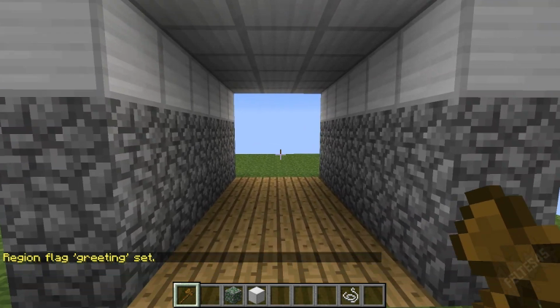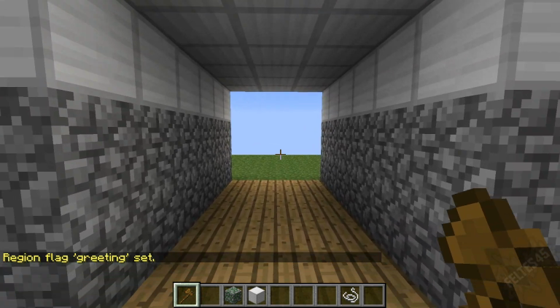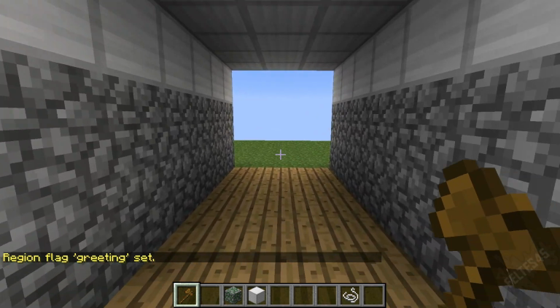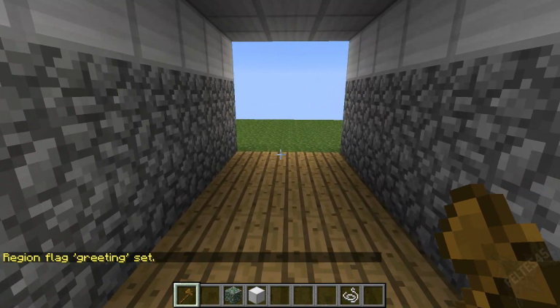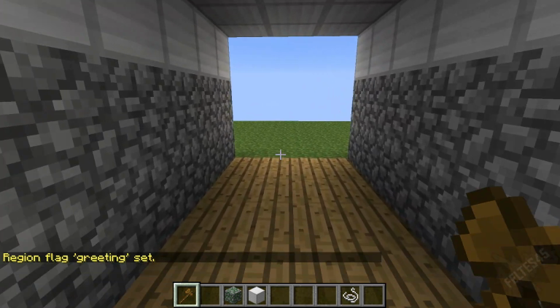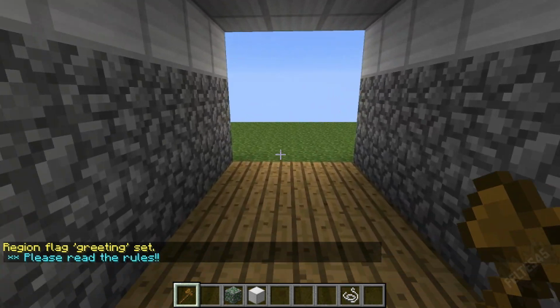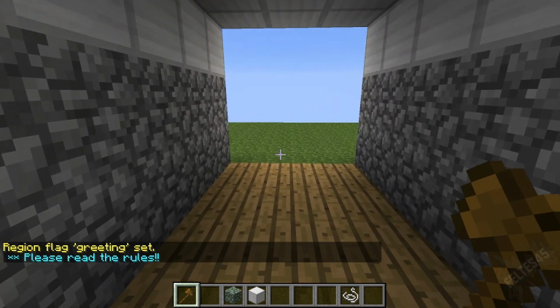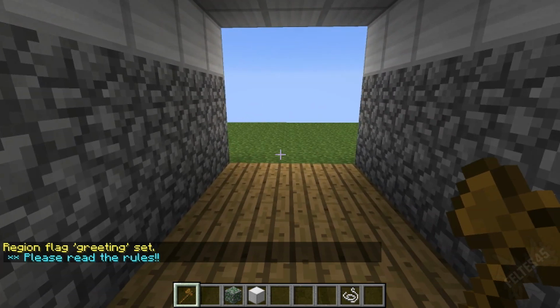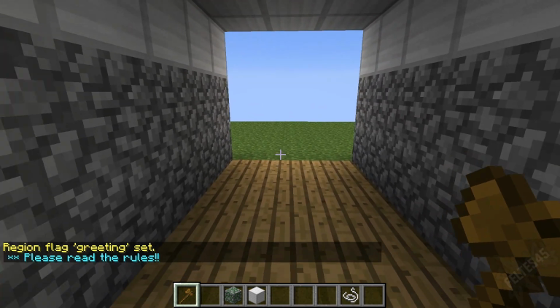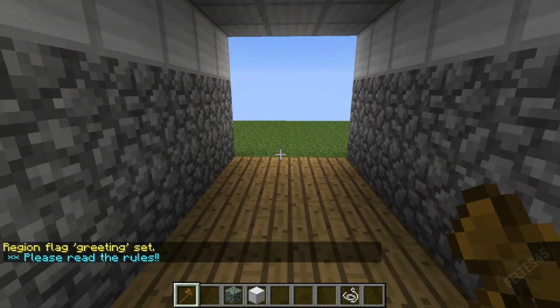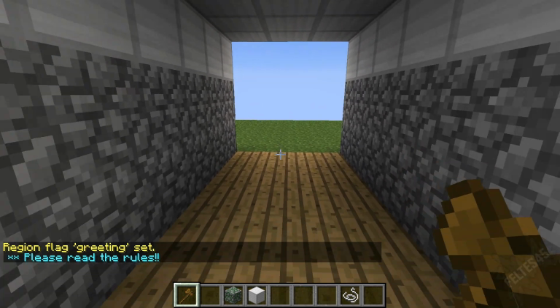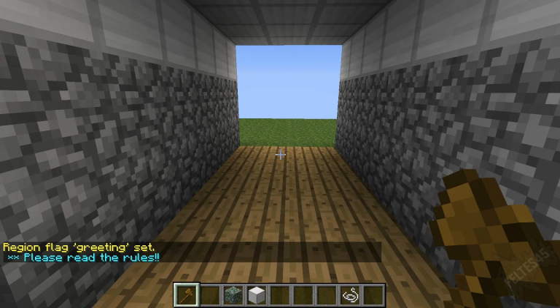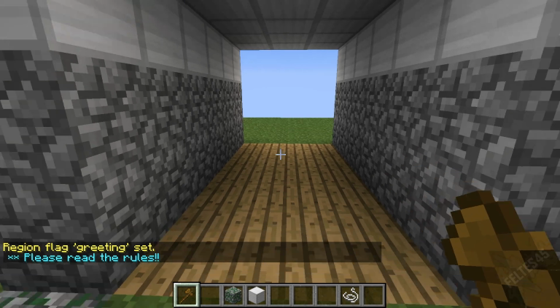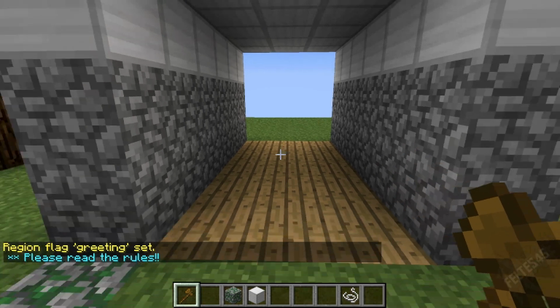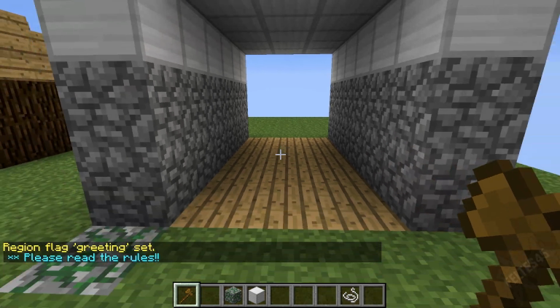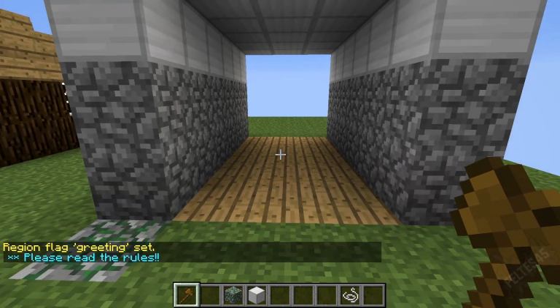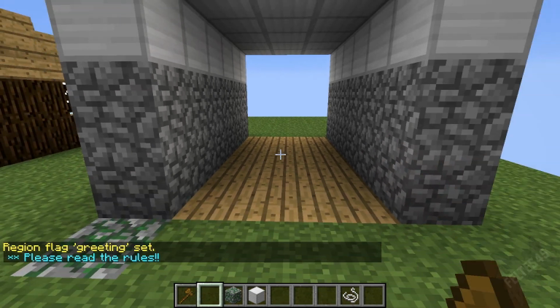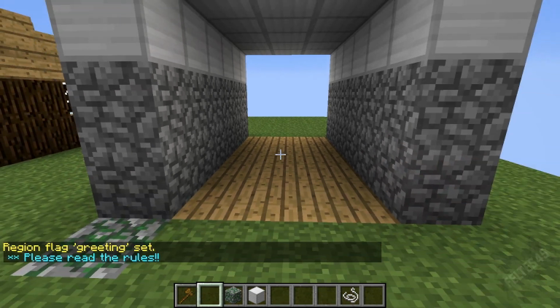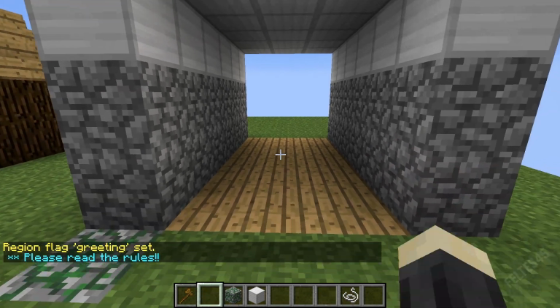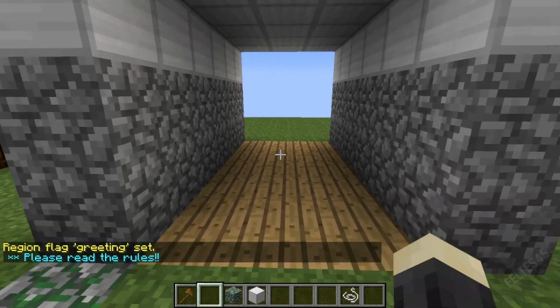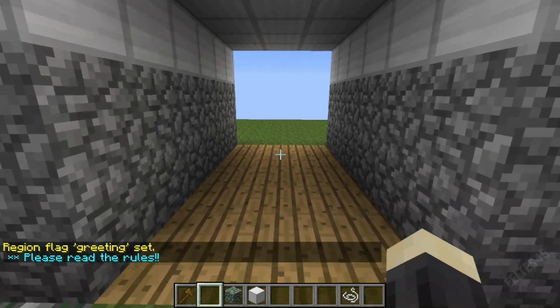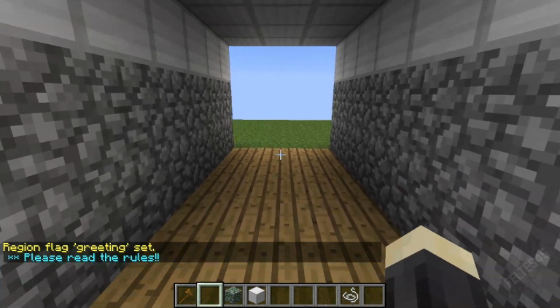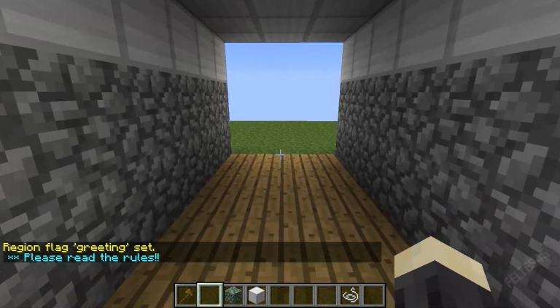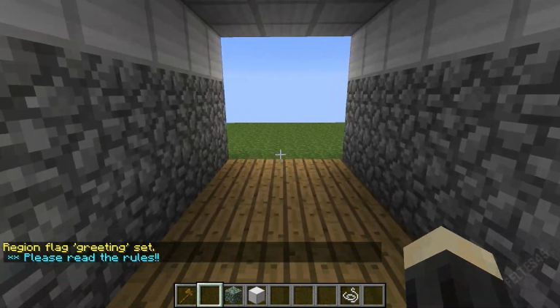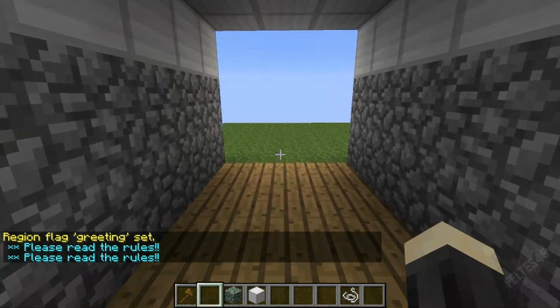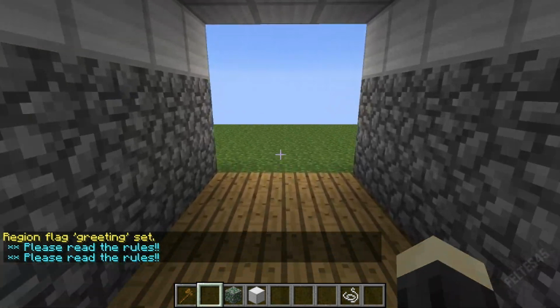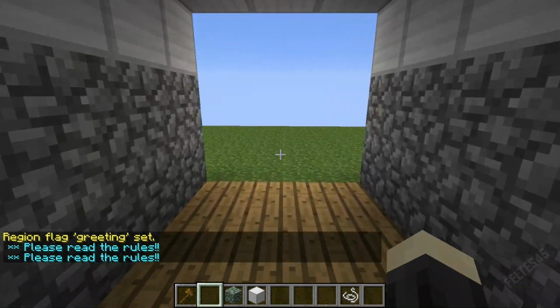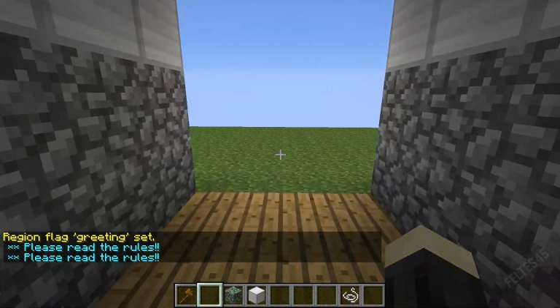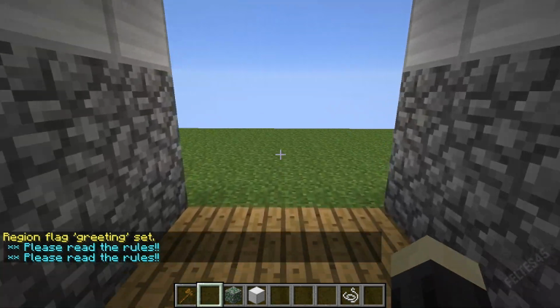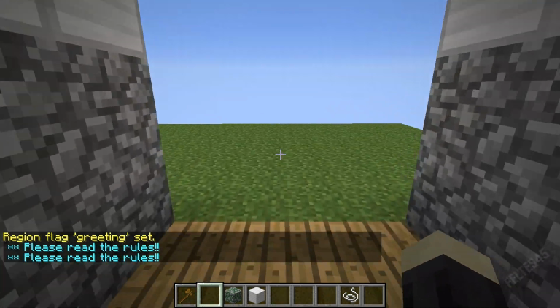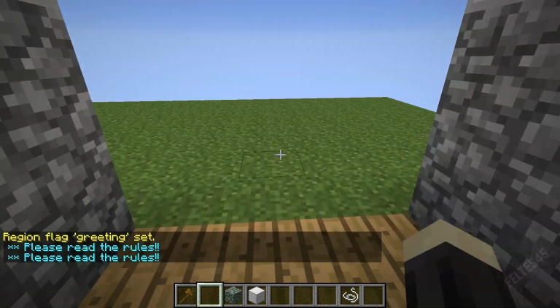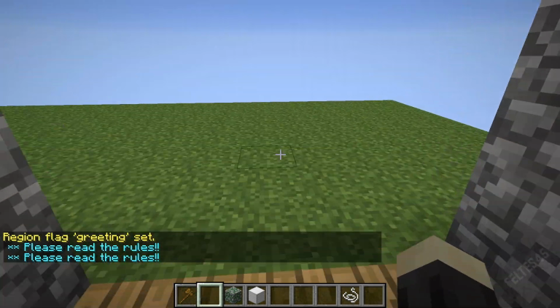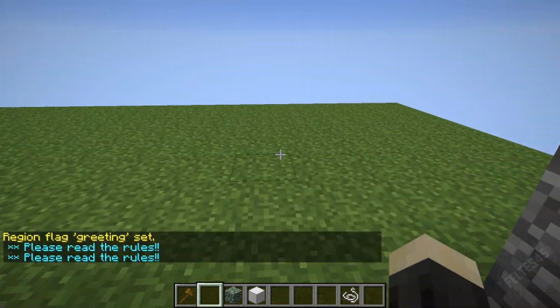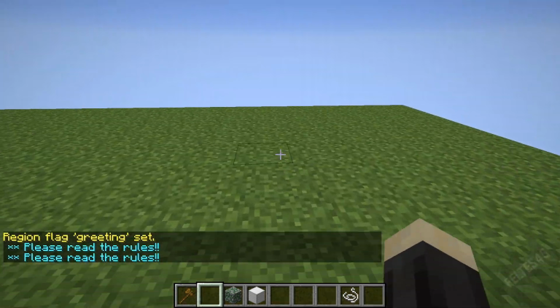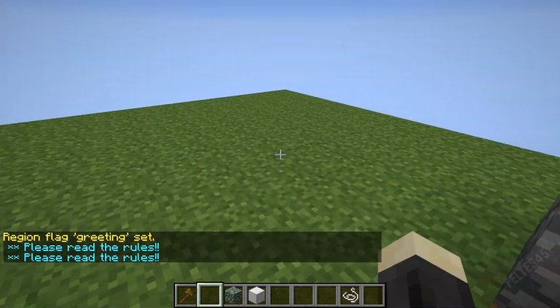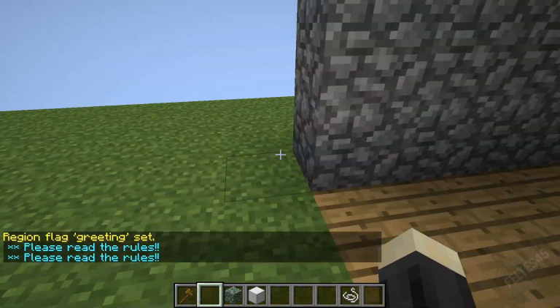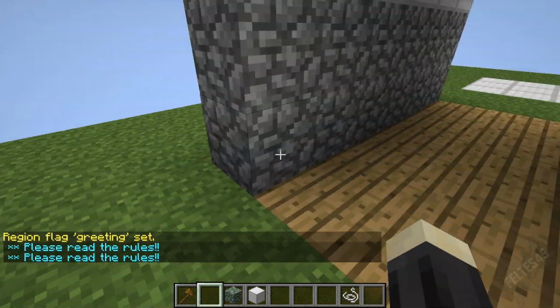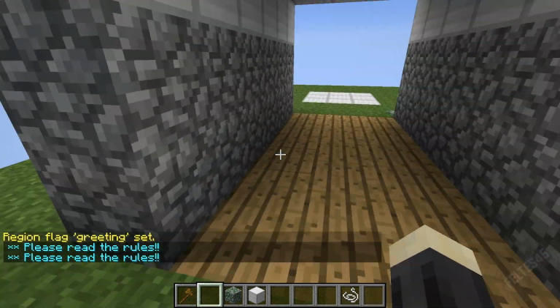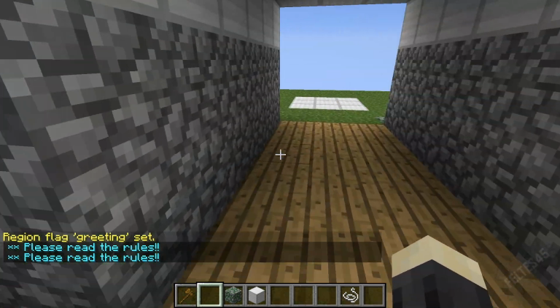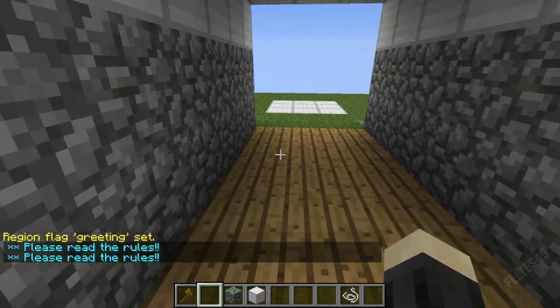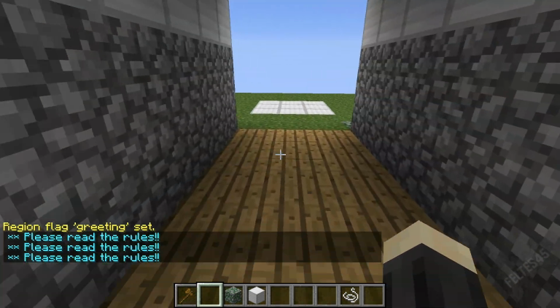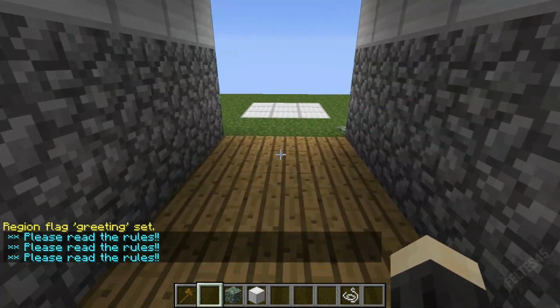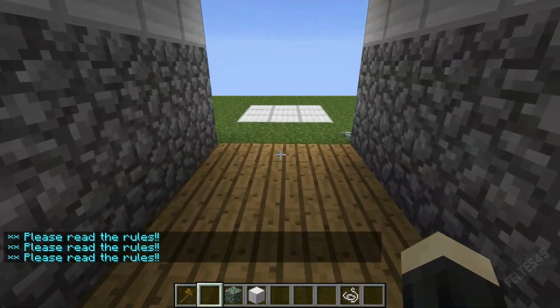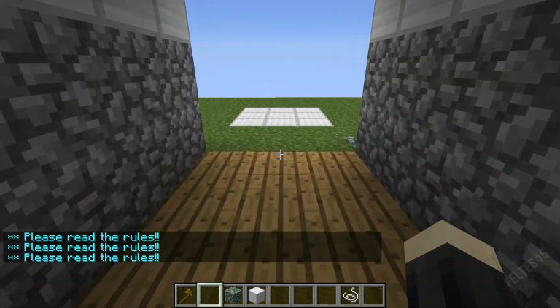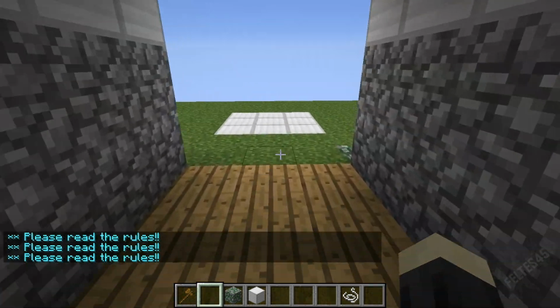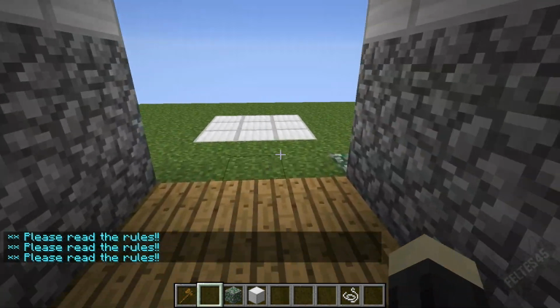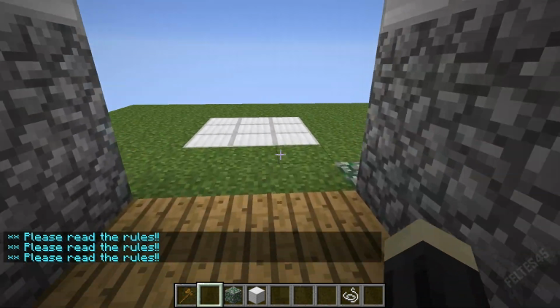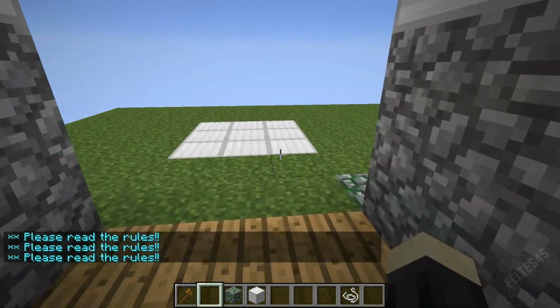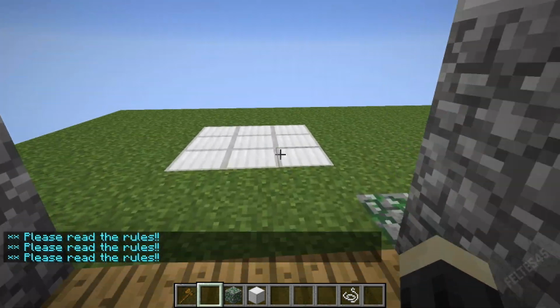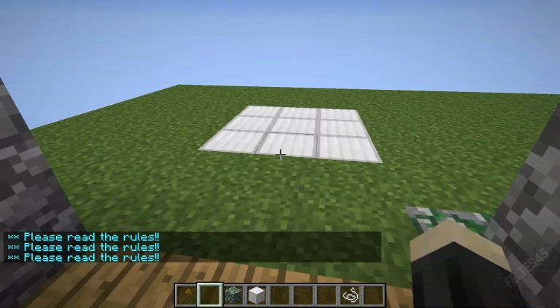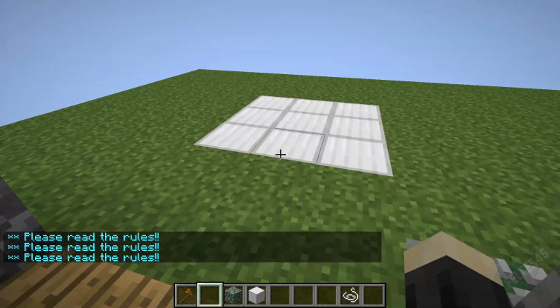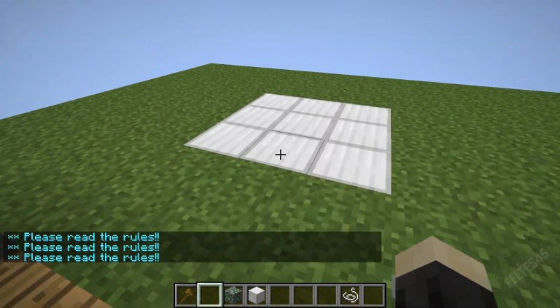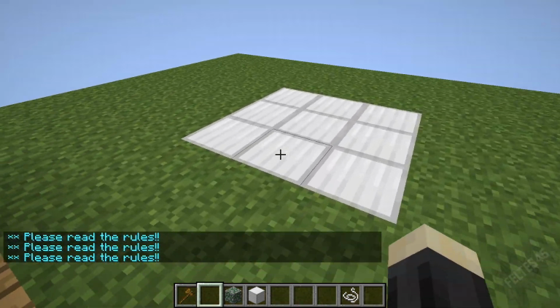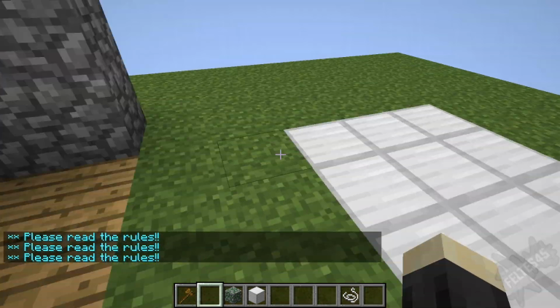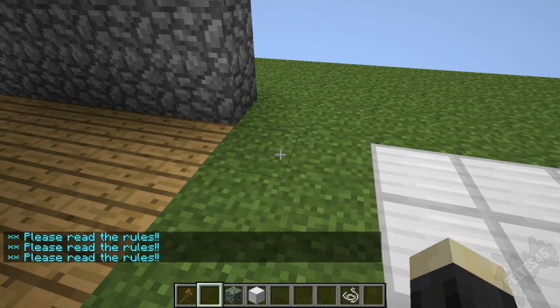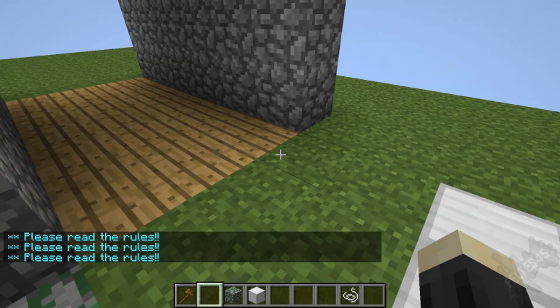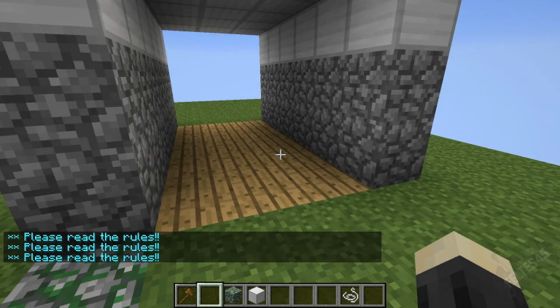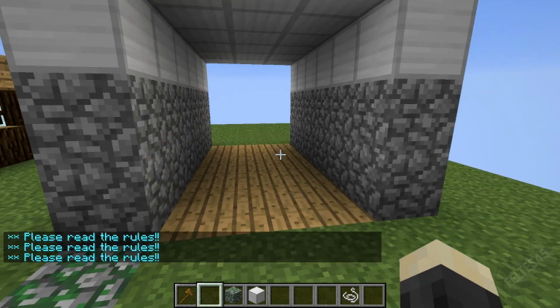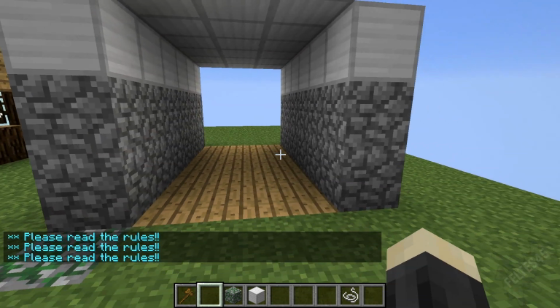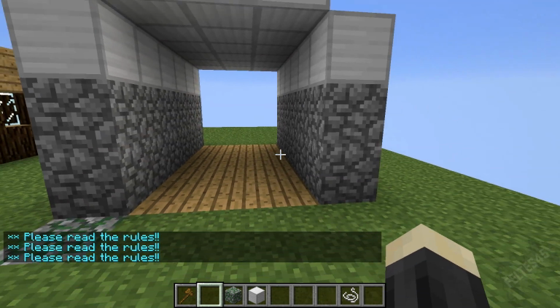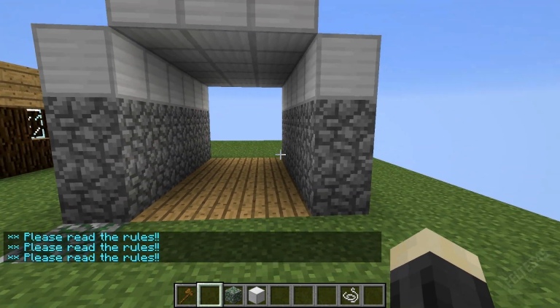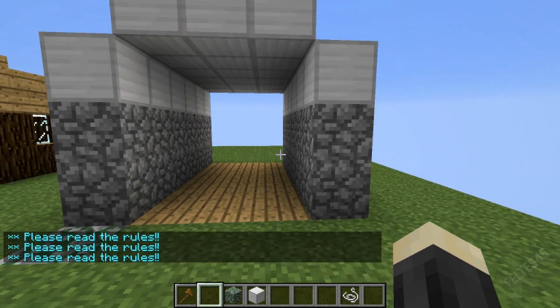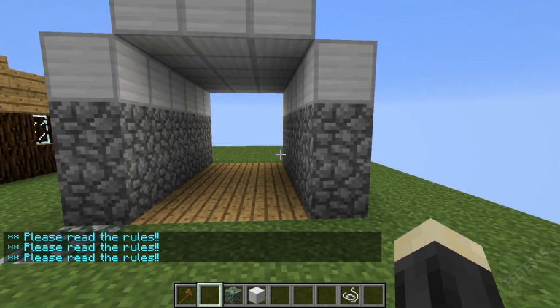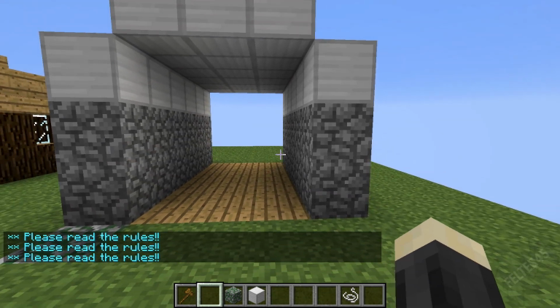There we go — it should now say 'Please read the rules' when you enter. But it doesn't say anything when we leave, so we need to create a farewell flag.